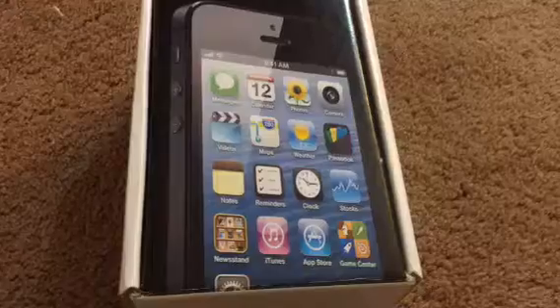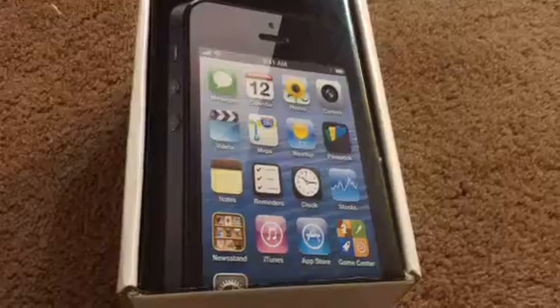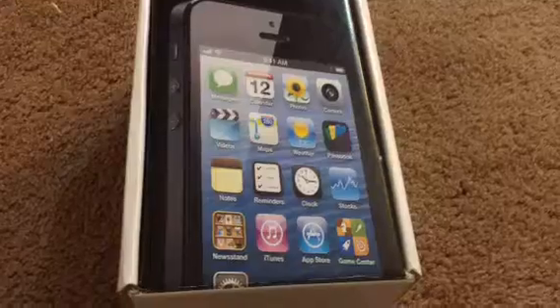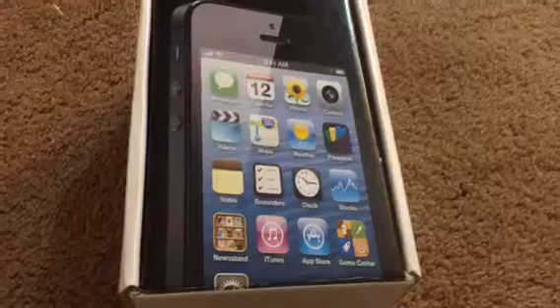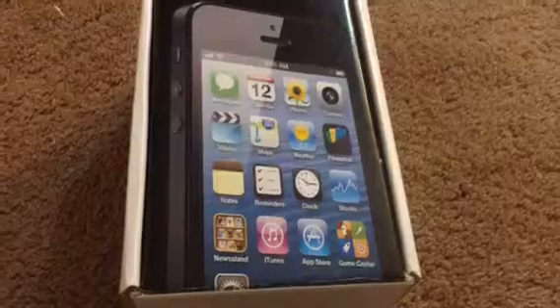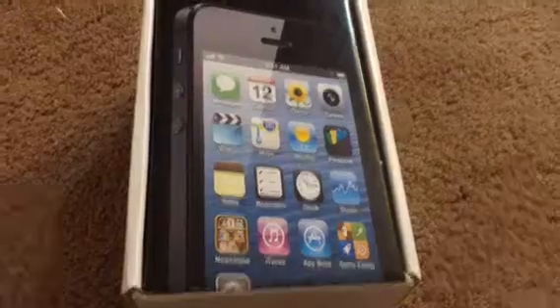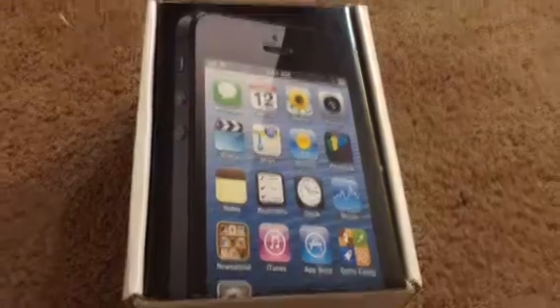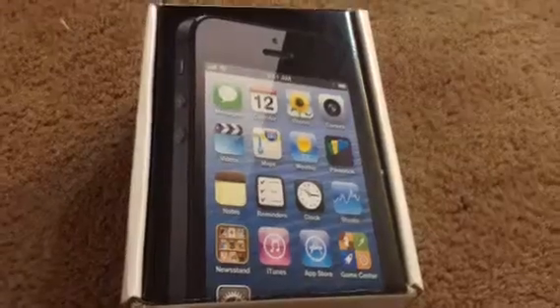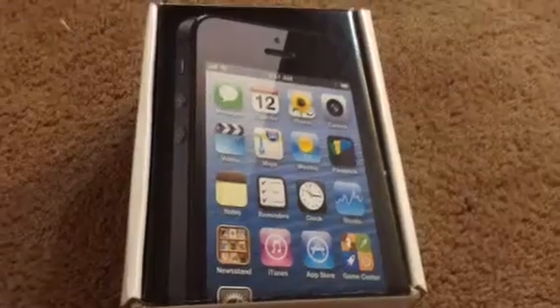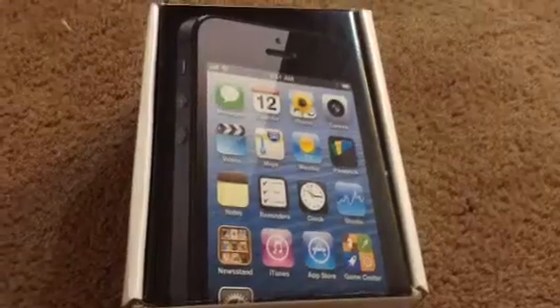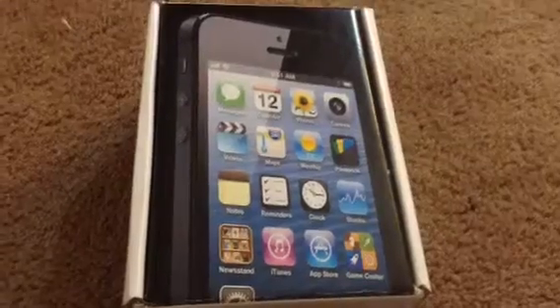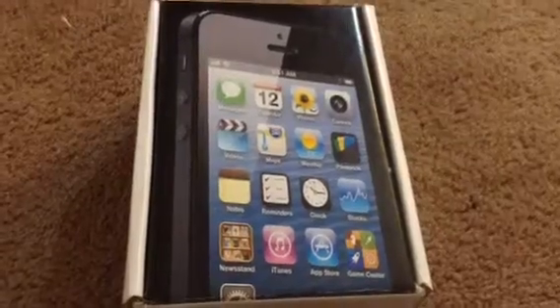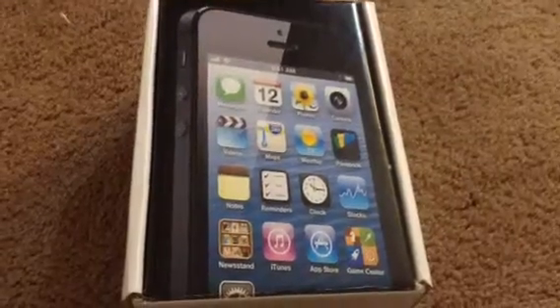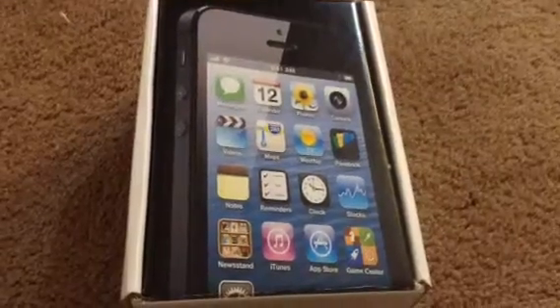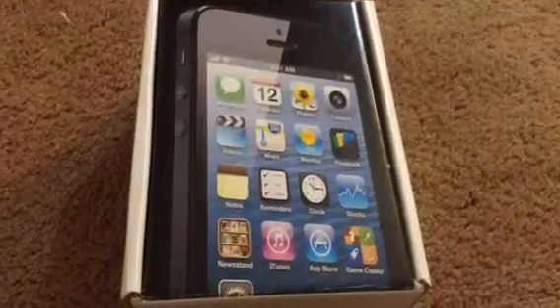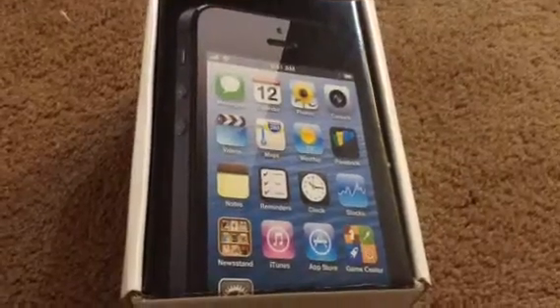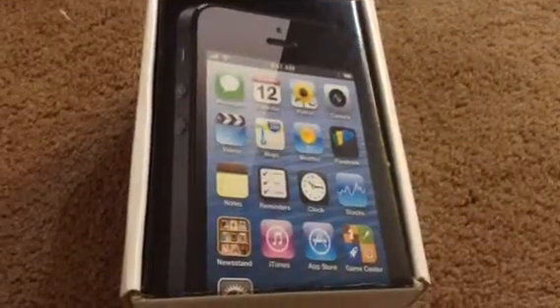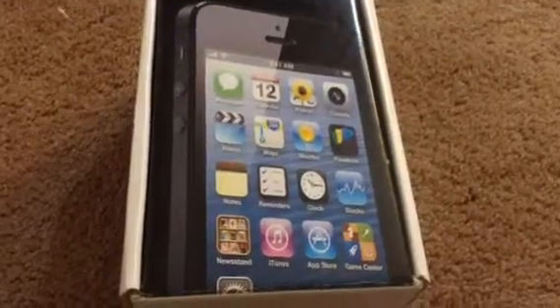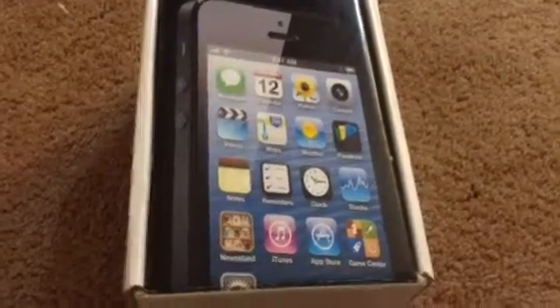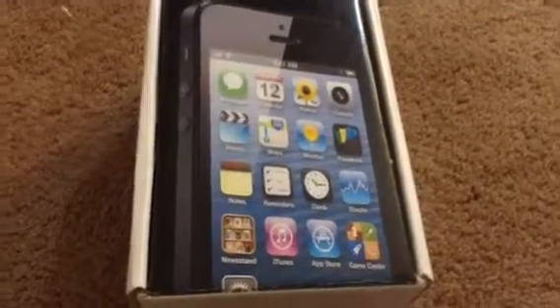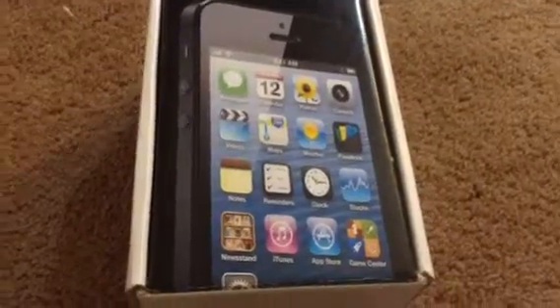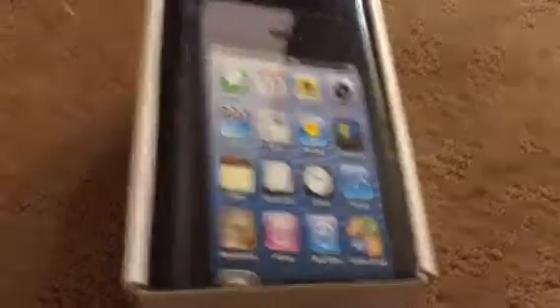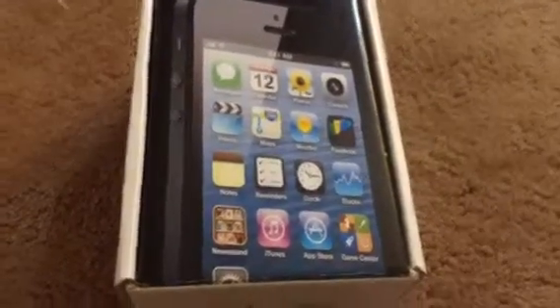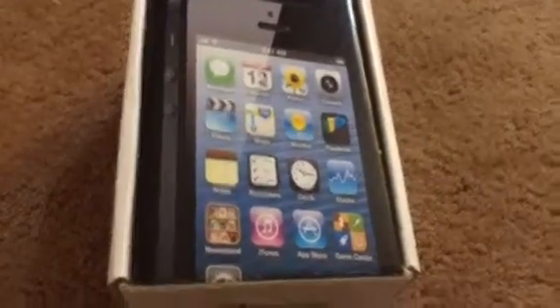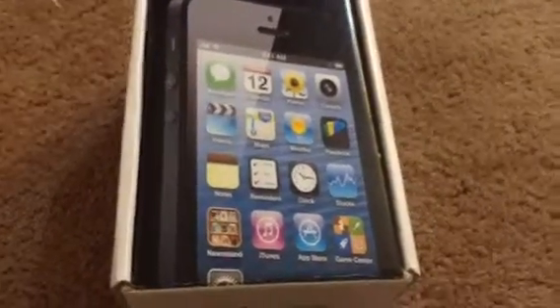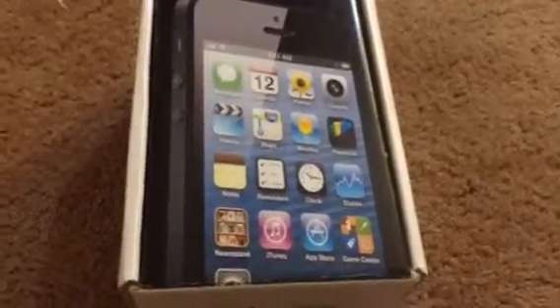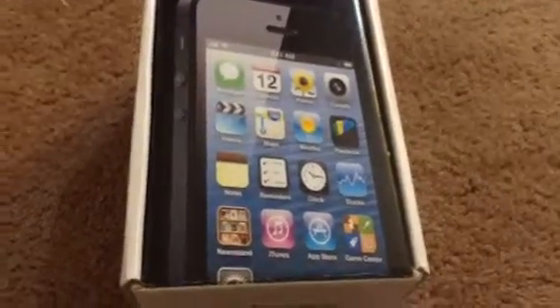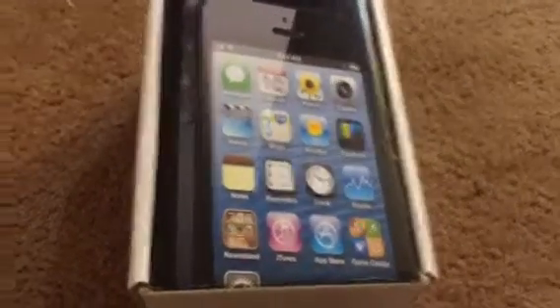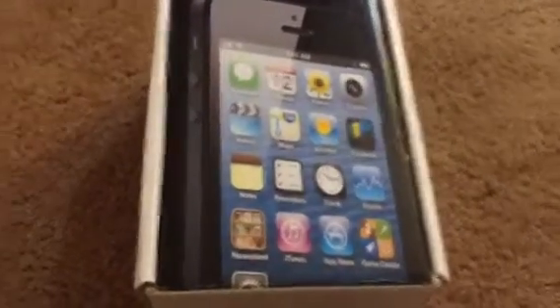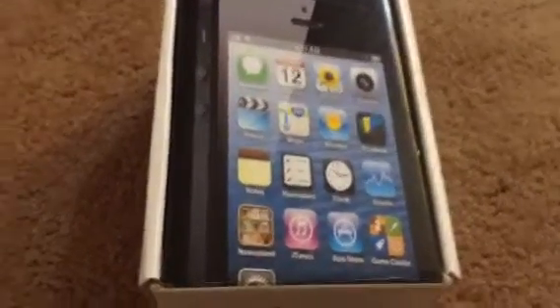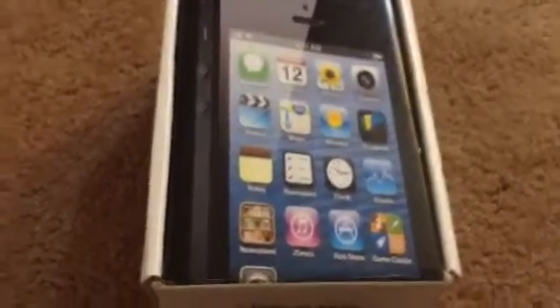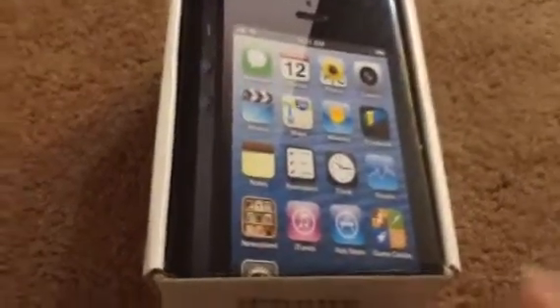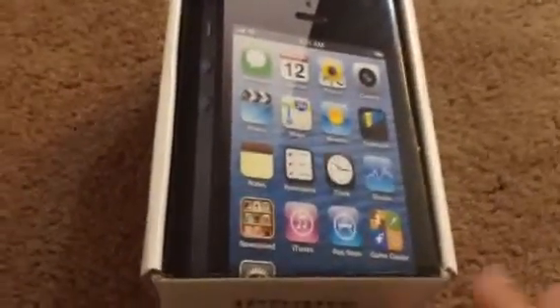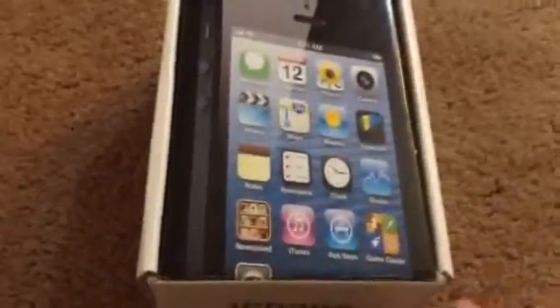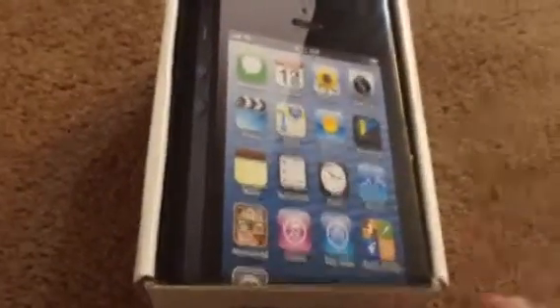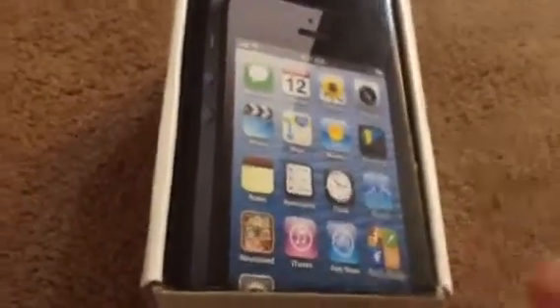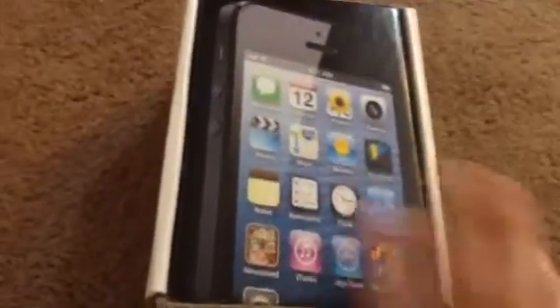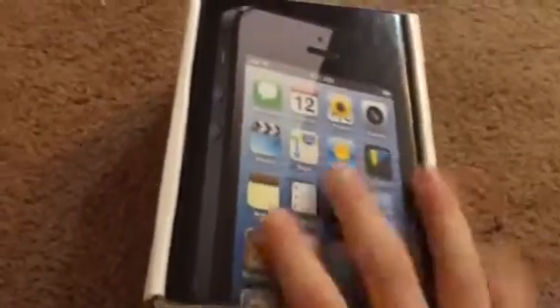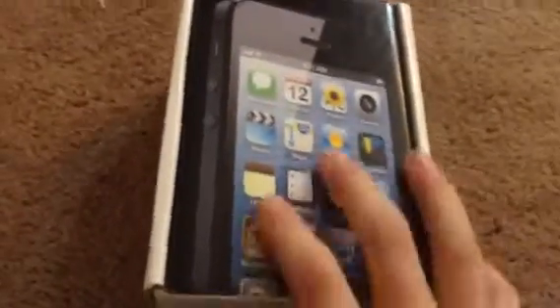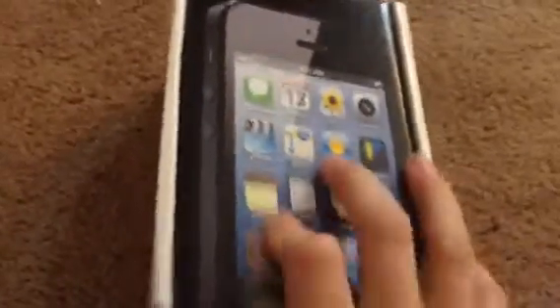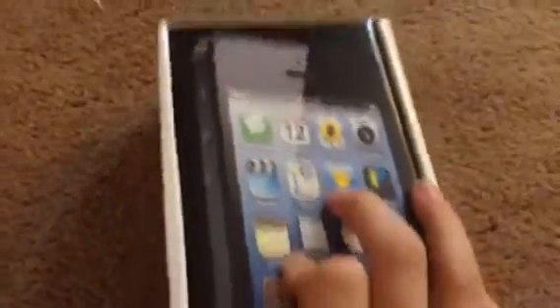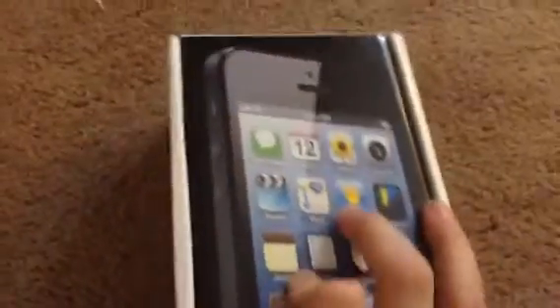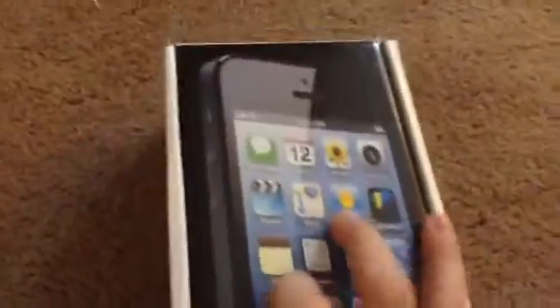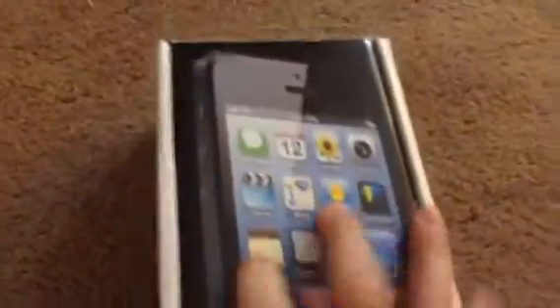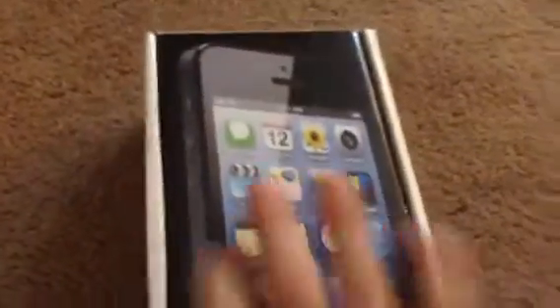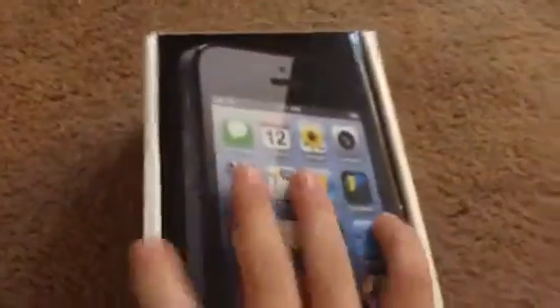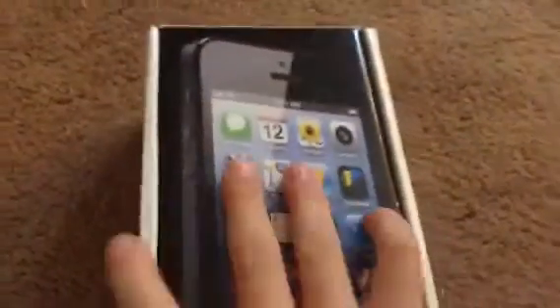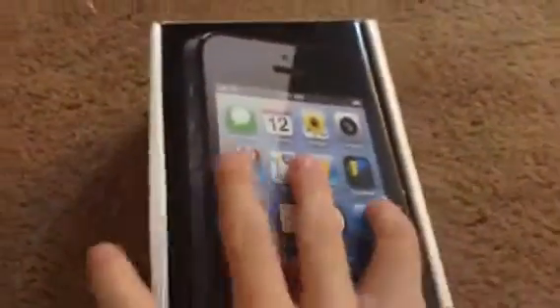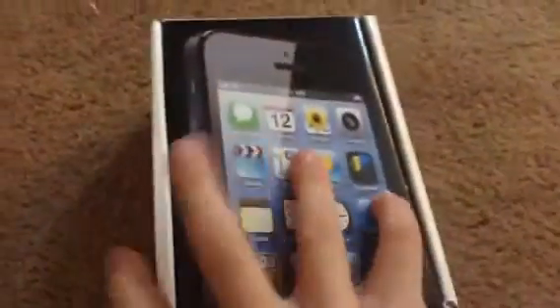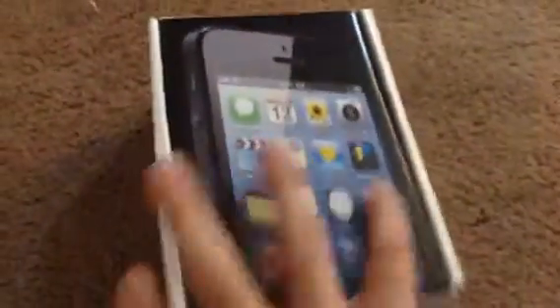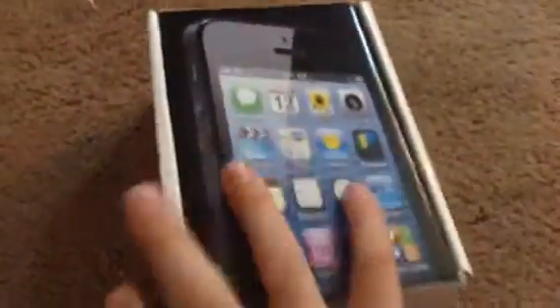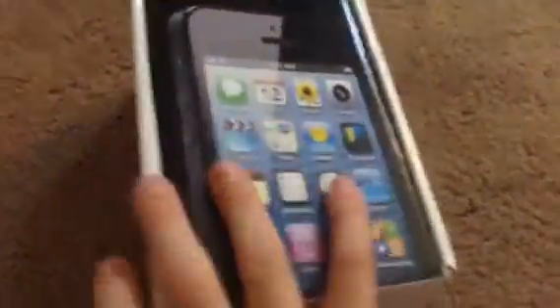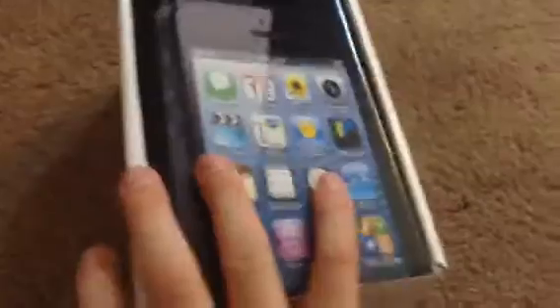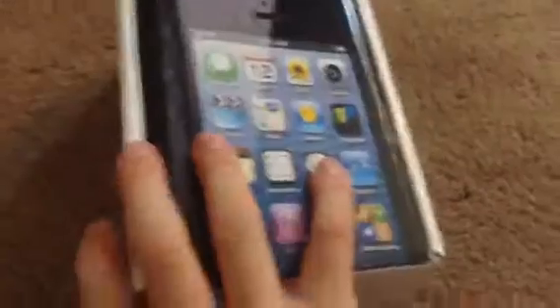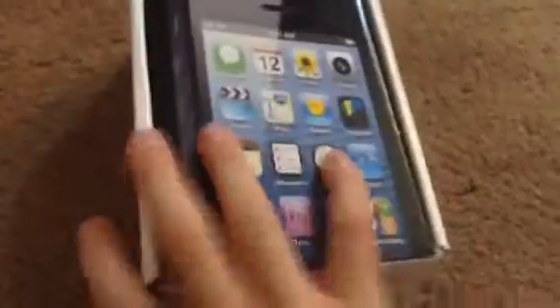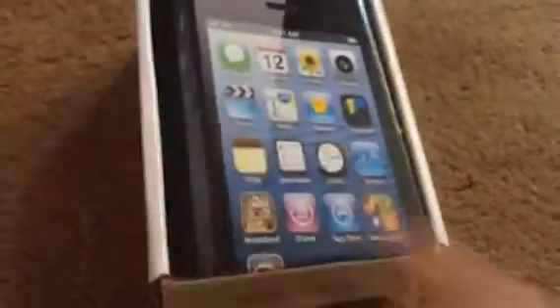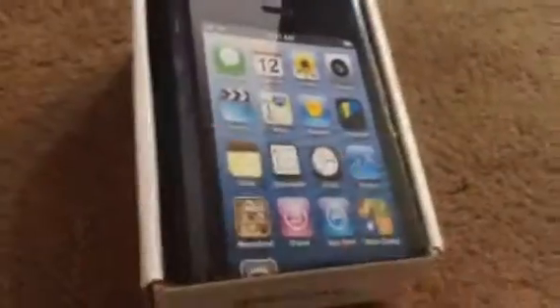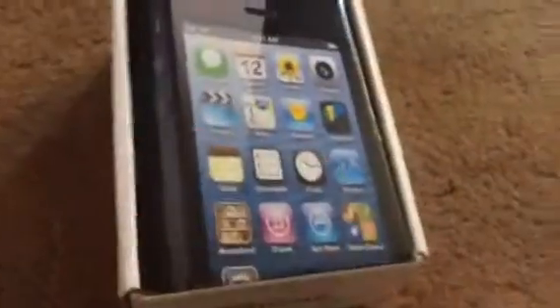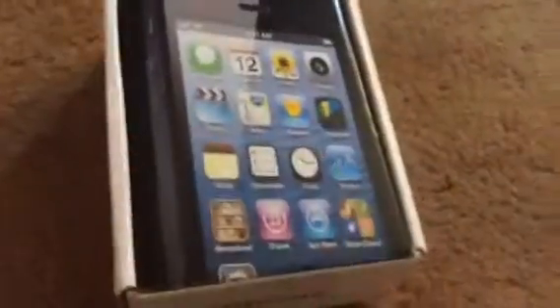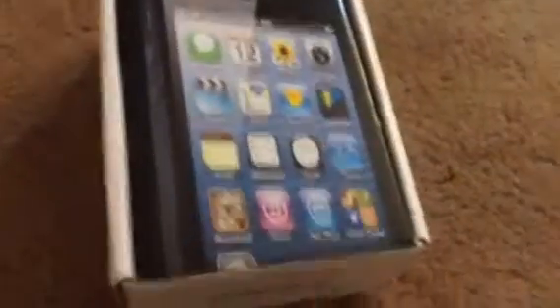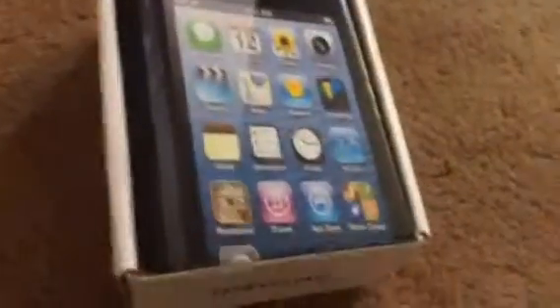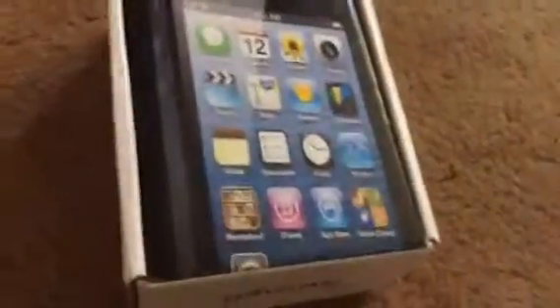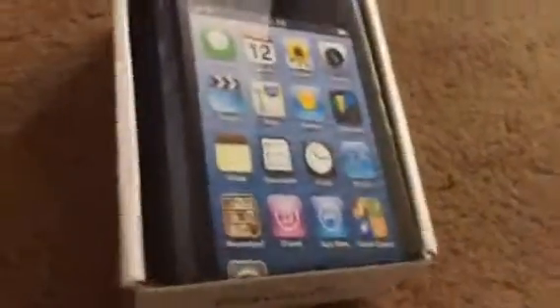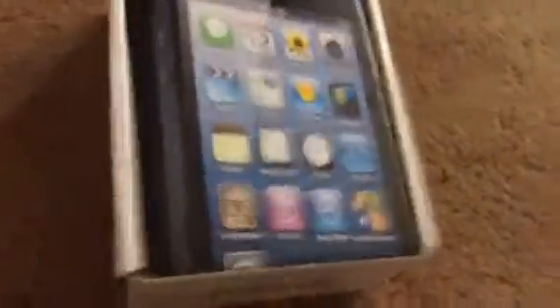Hello everyone, today I'm doing a video on an unboxing of the iPhone 5C.